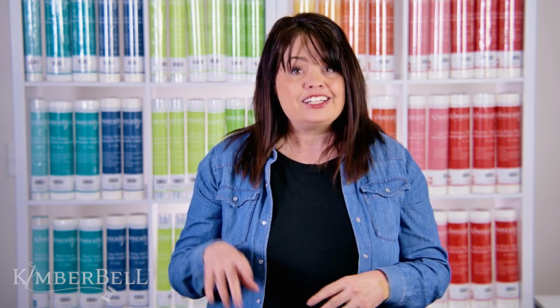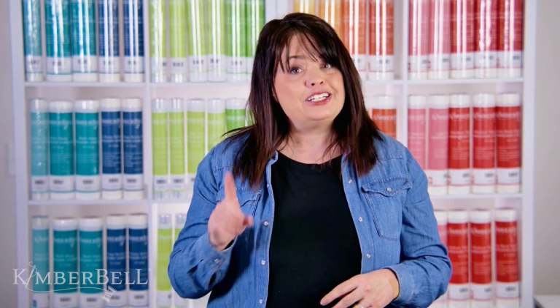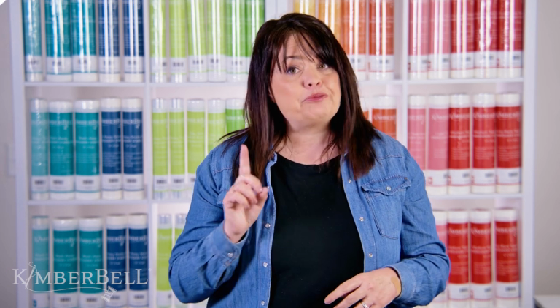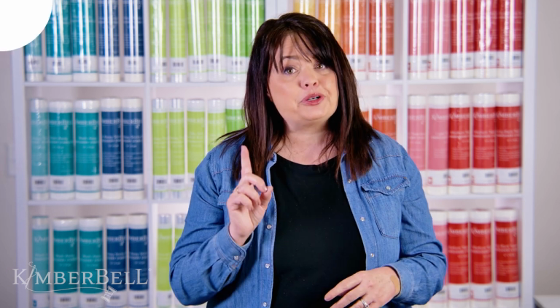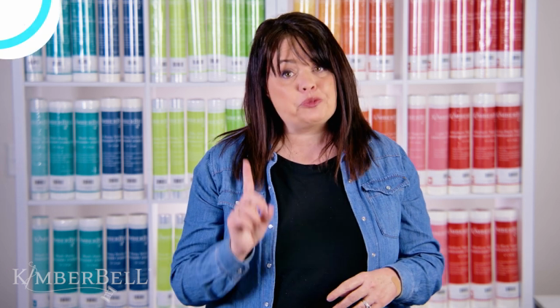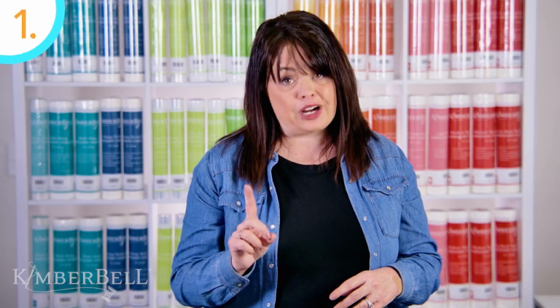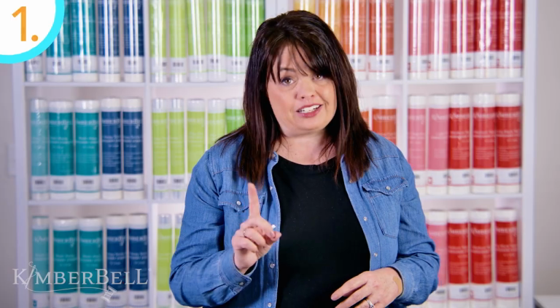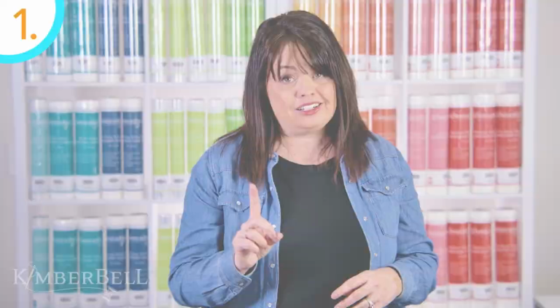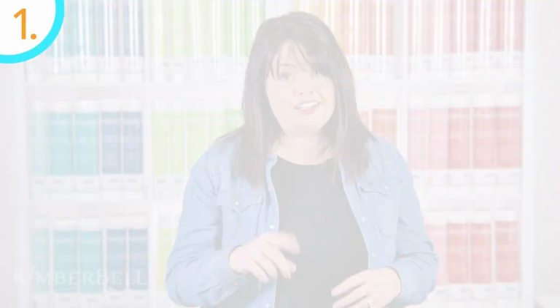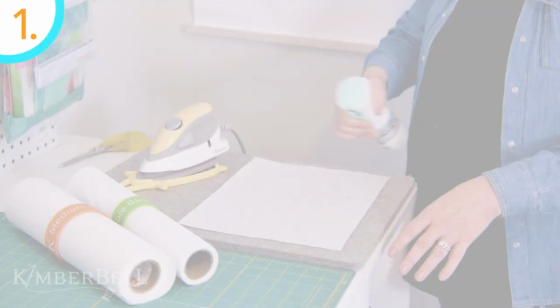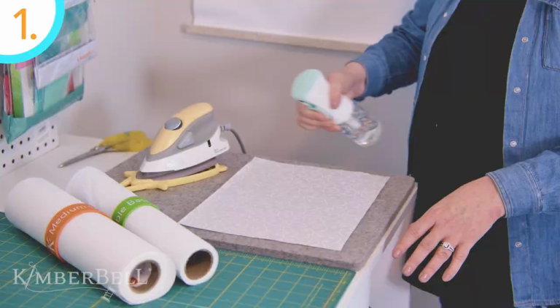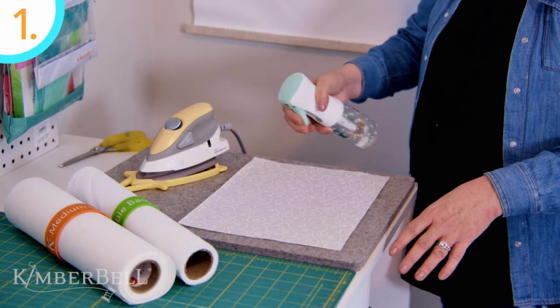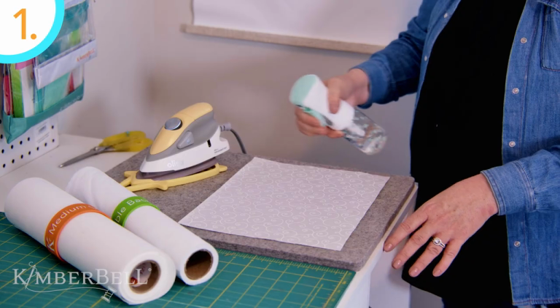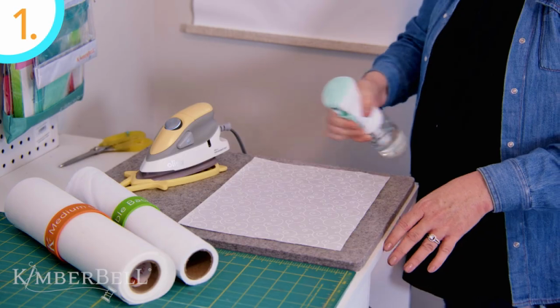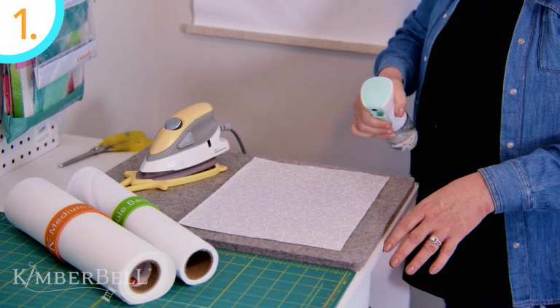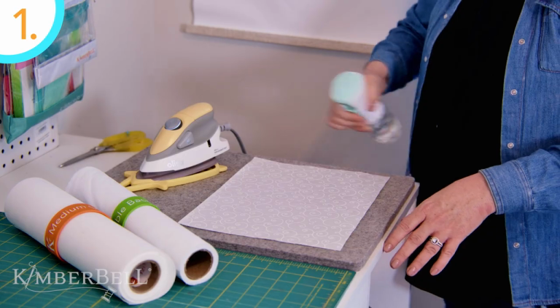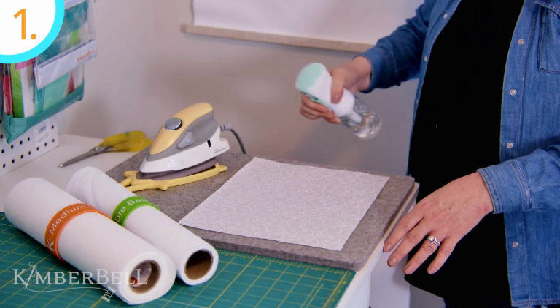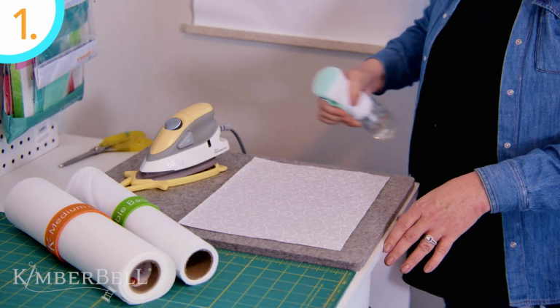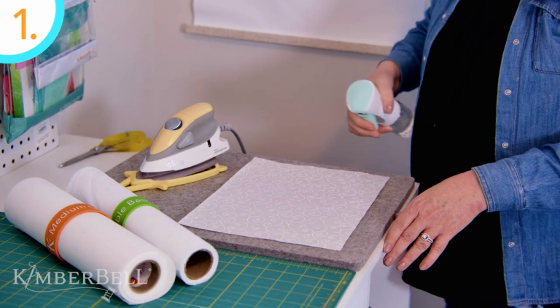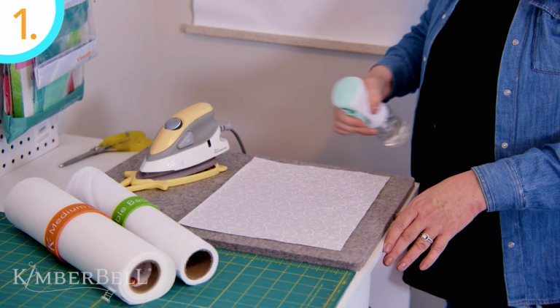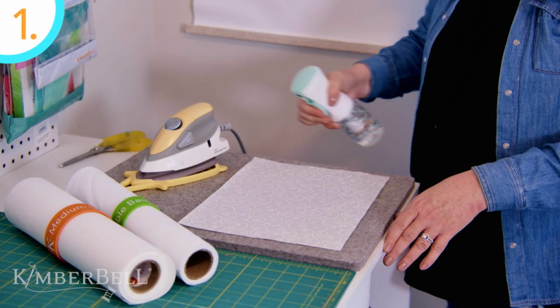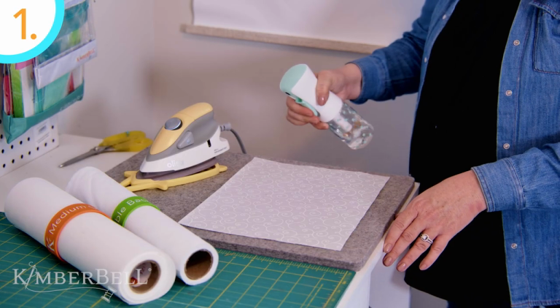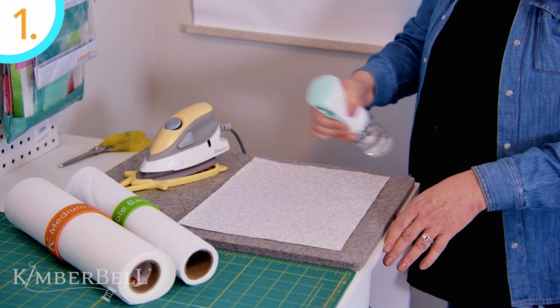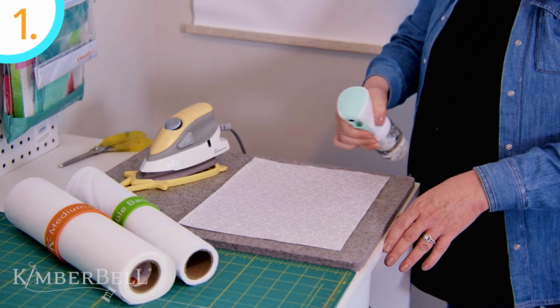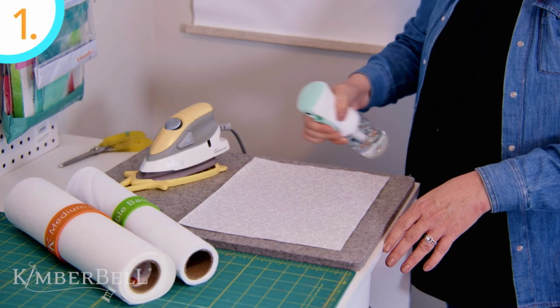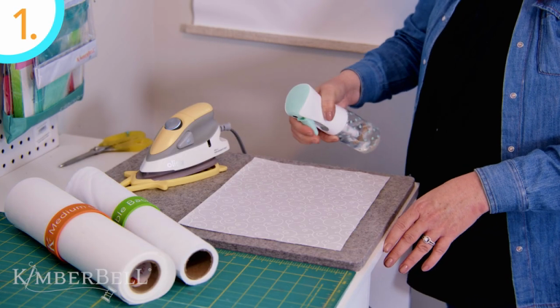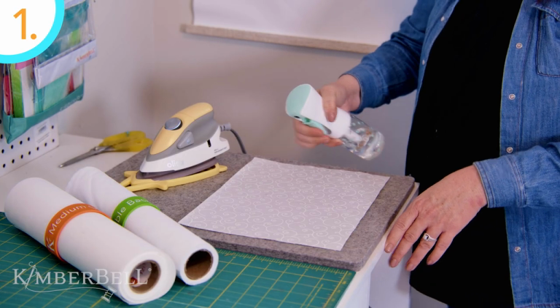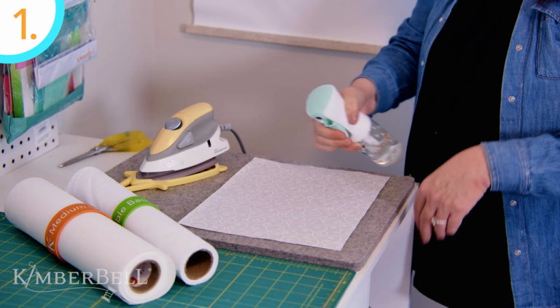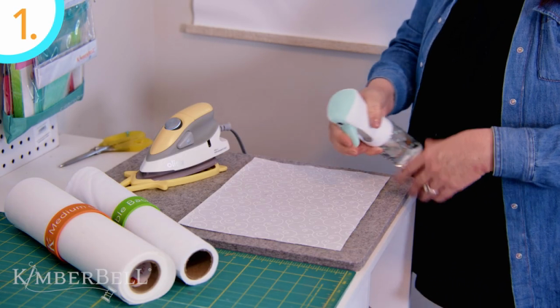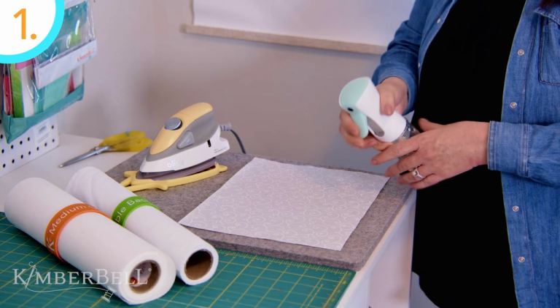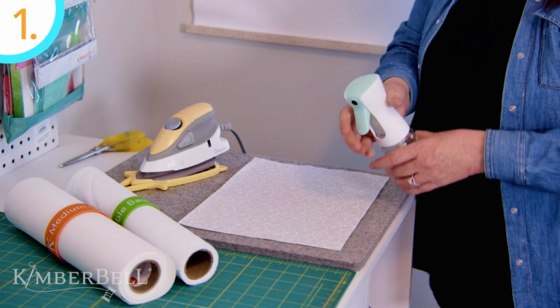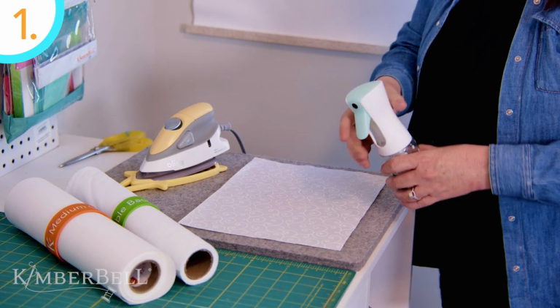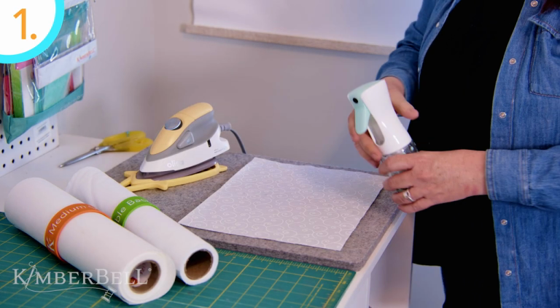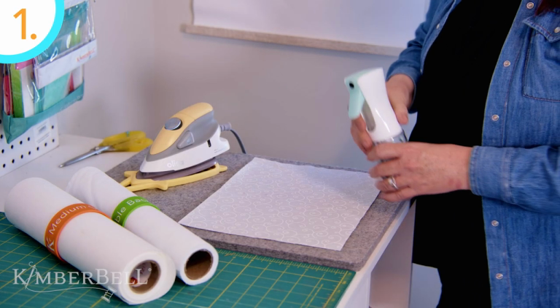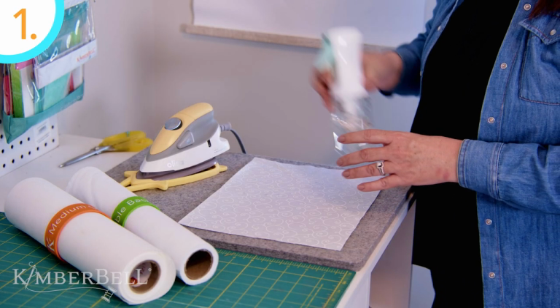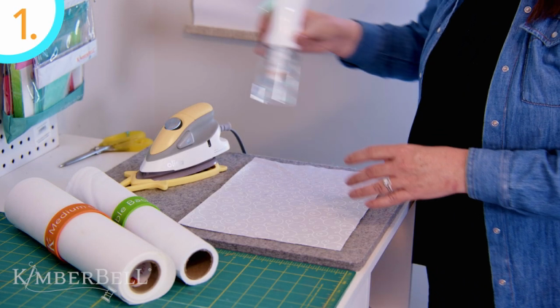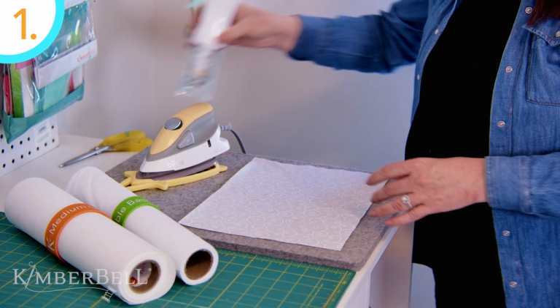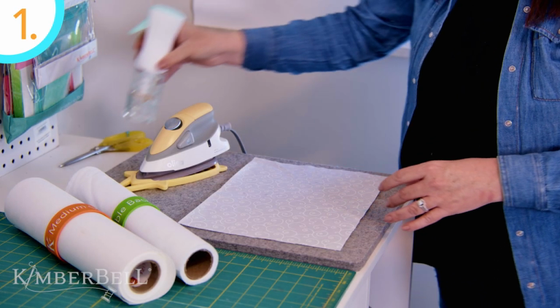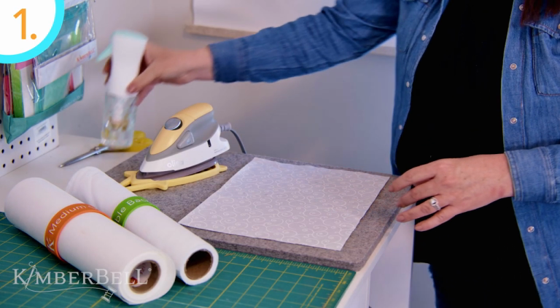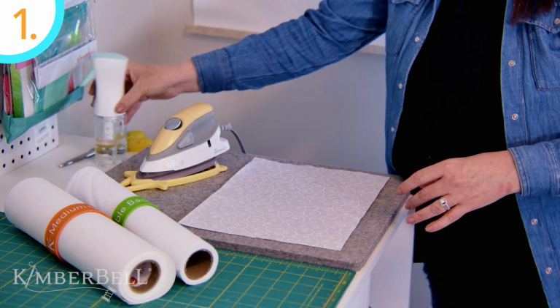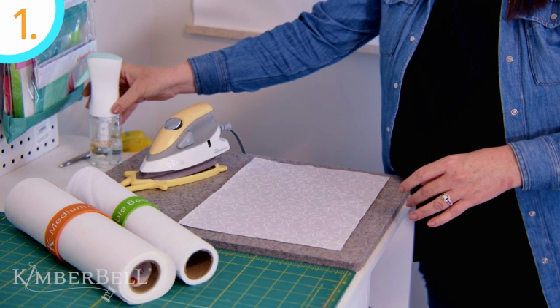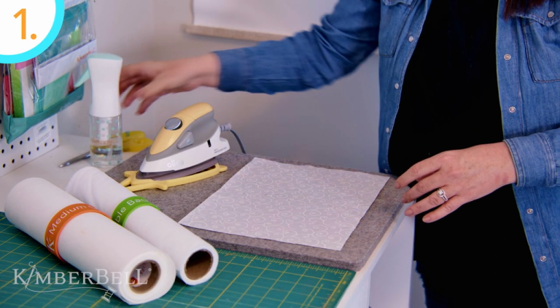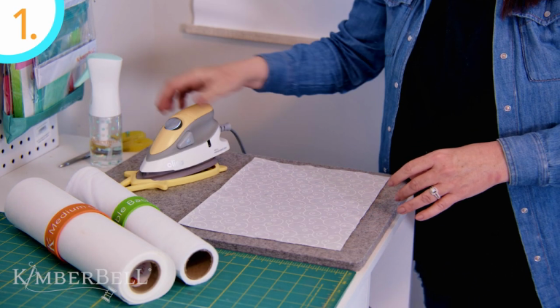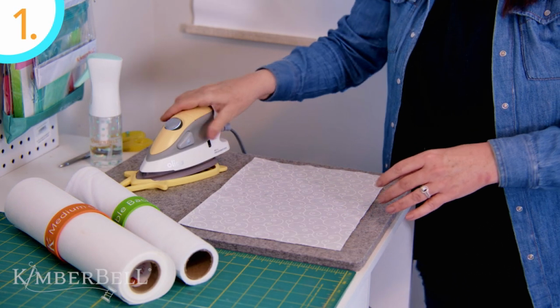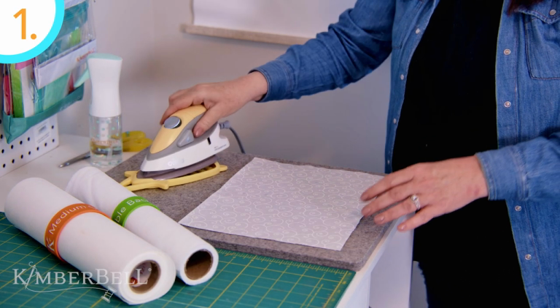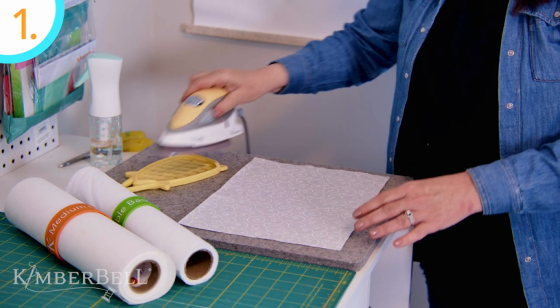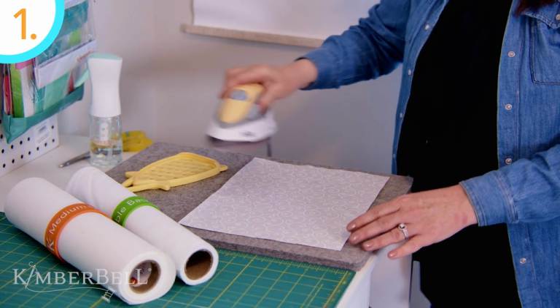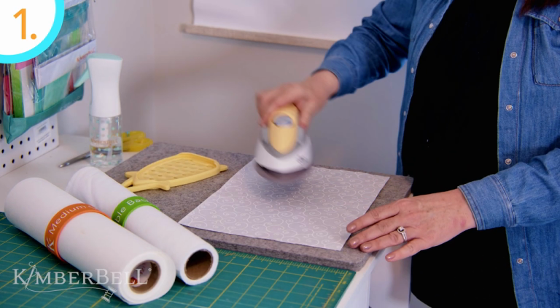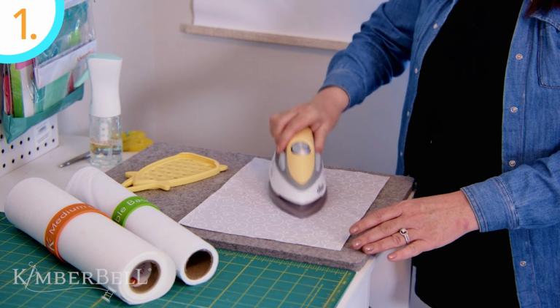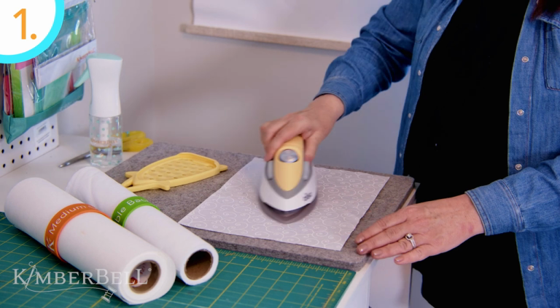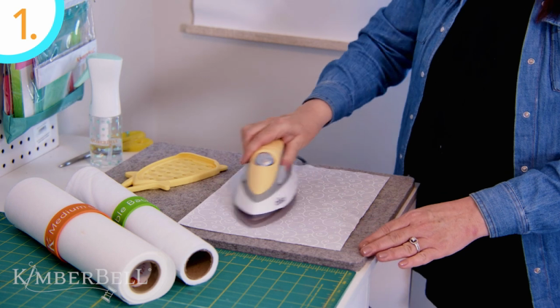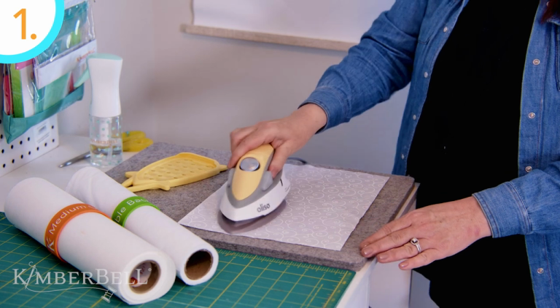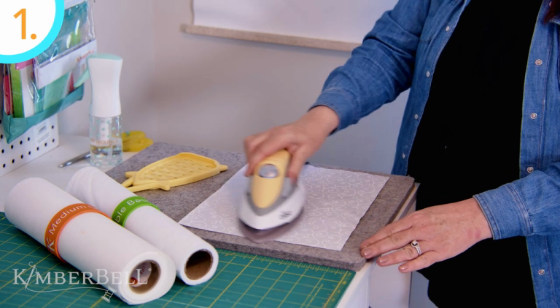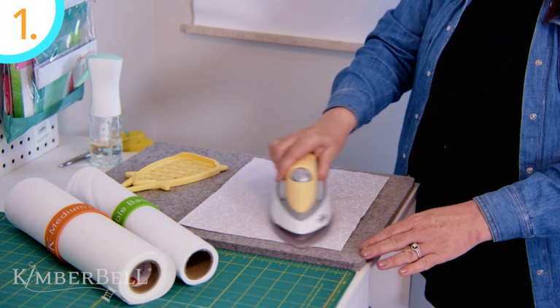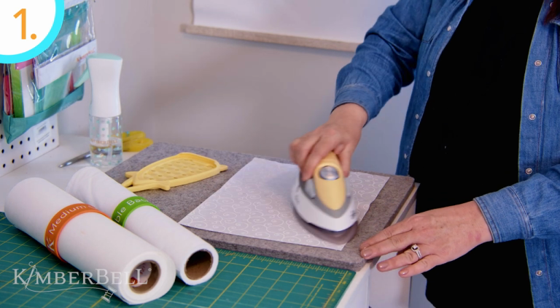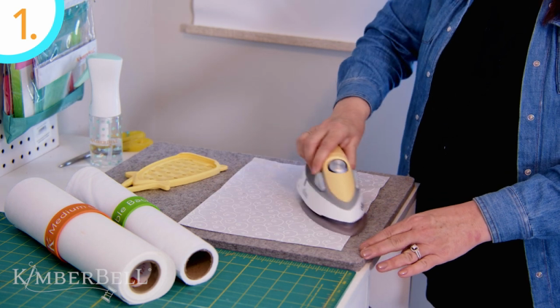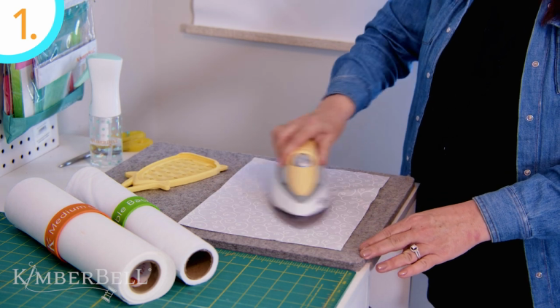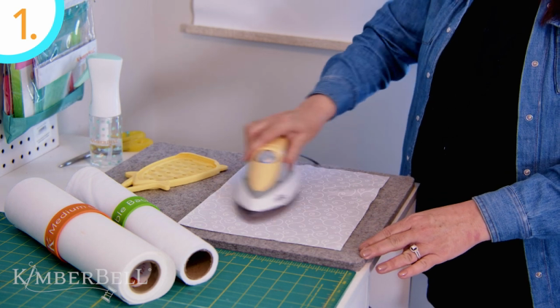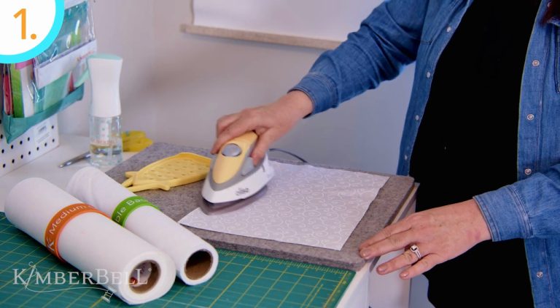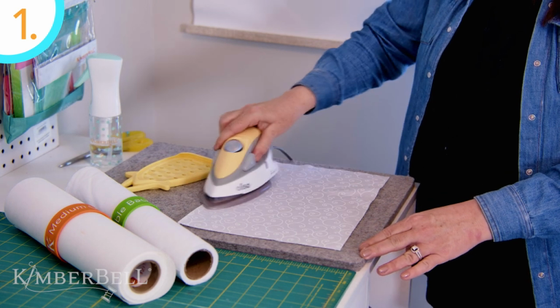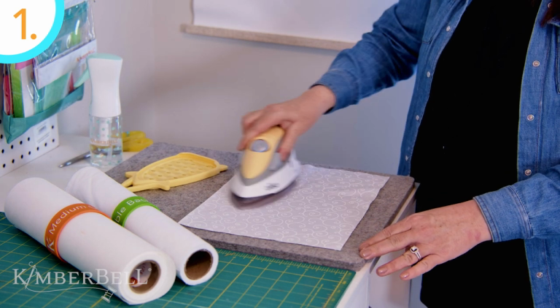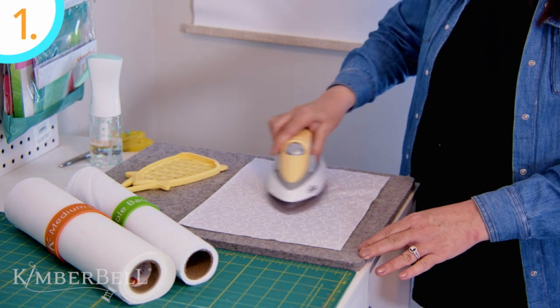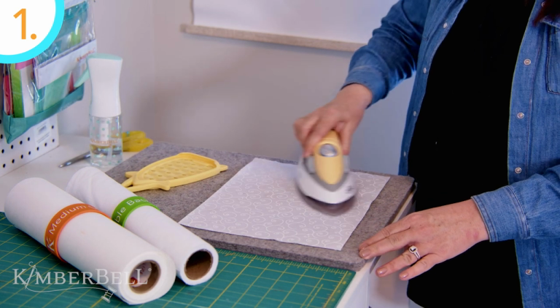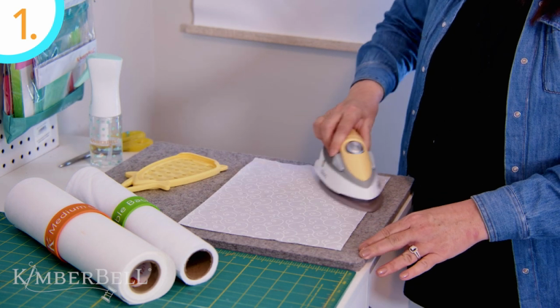Number one: lightly mist a spray starch alternative, such as Best Press, across your background fabric. Iron it to dry.